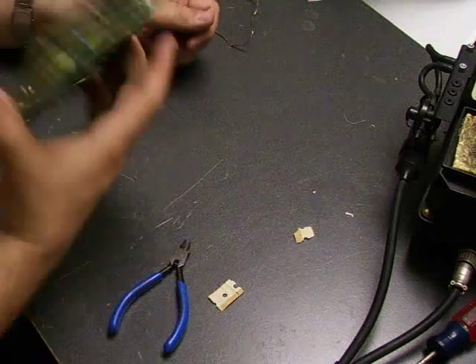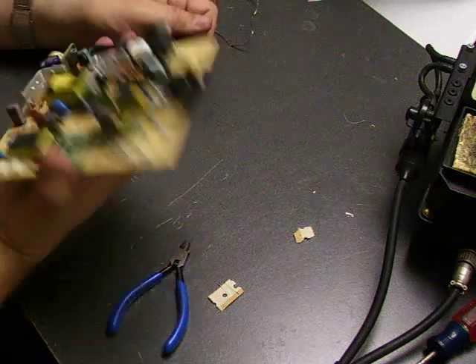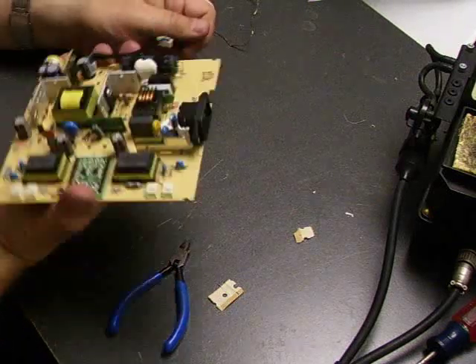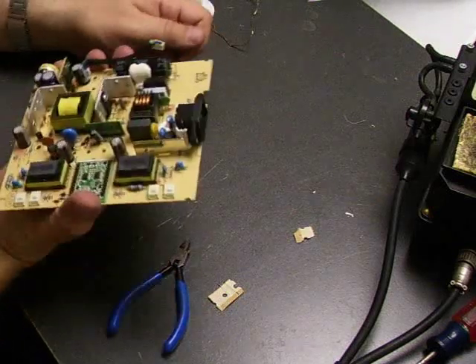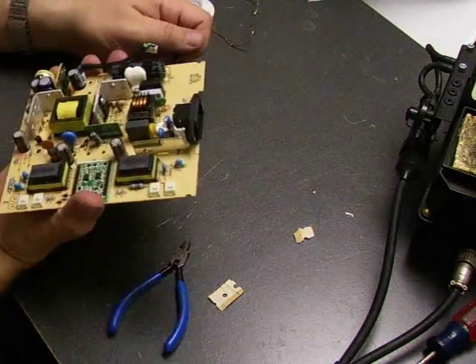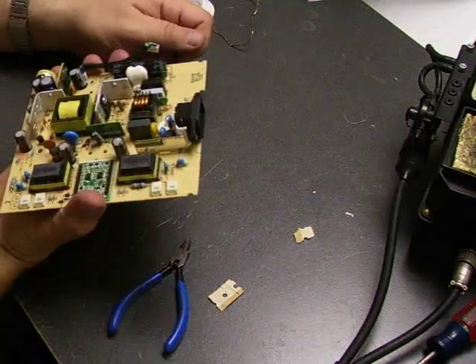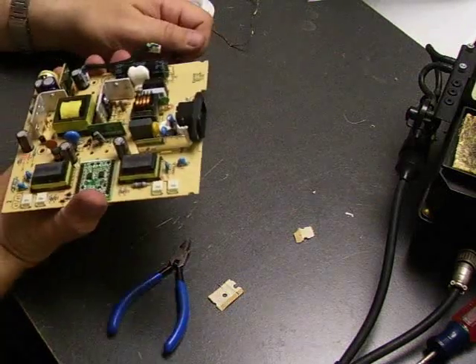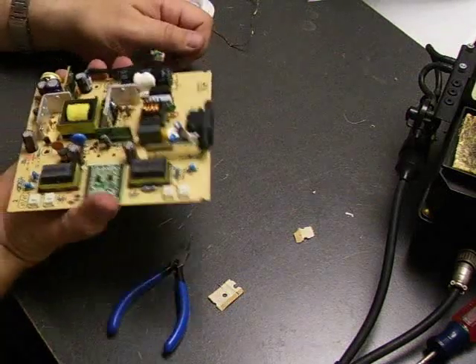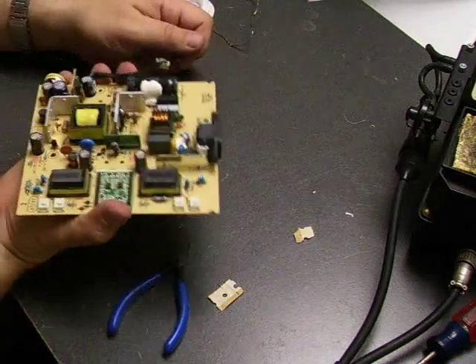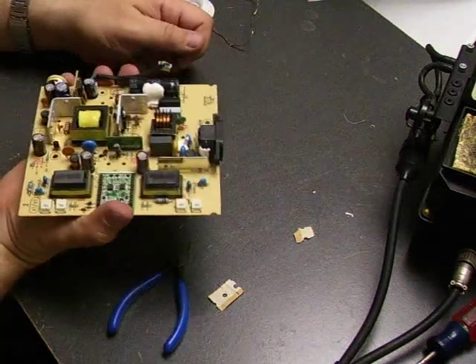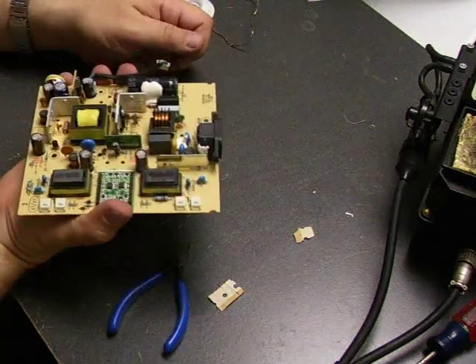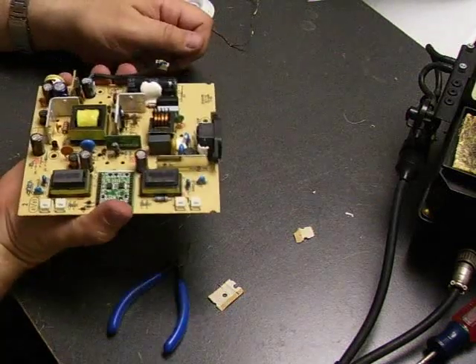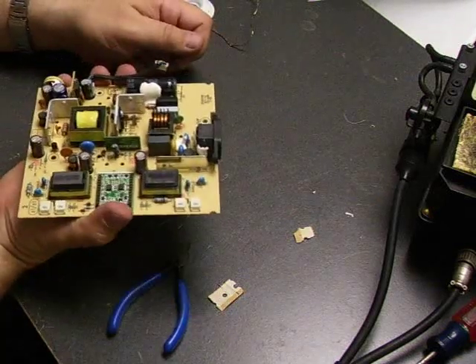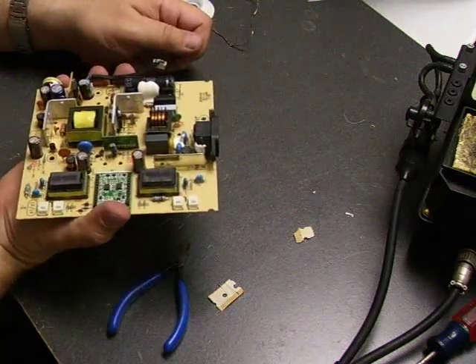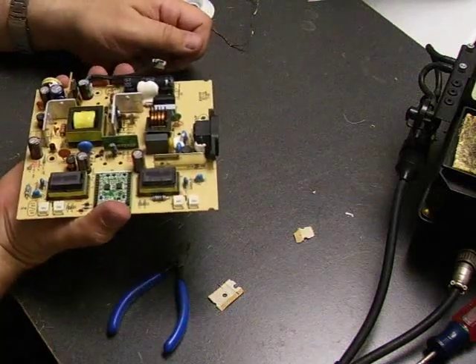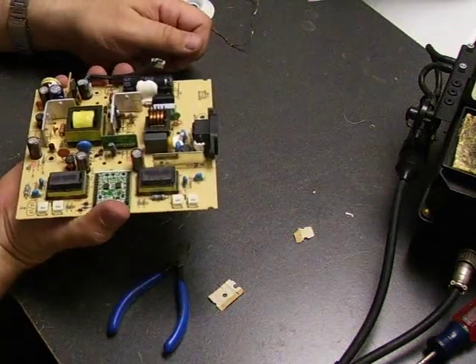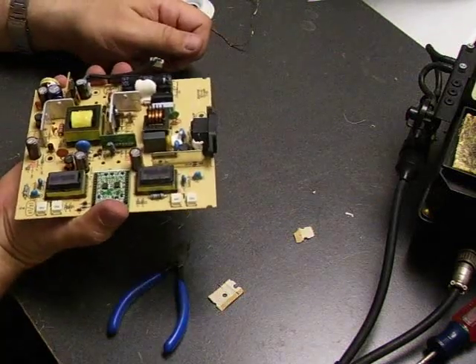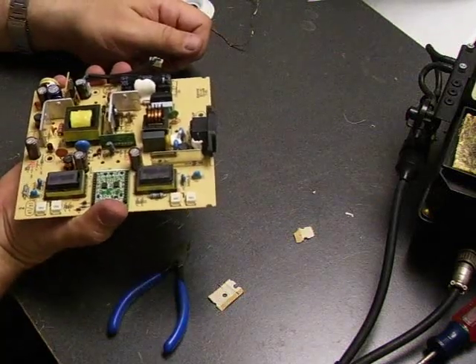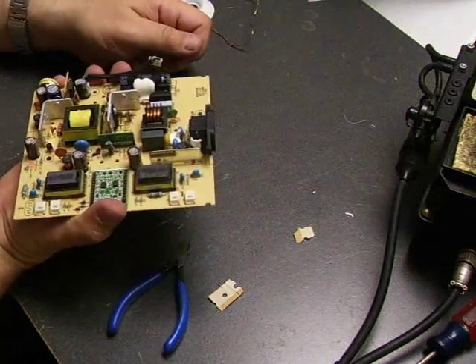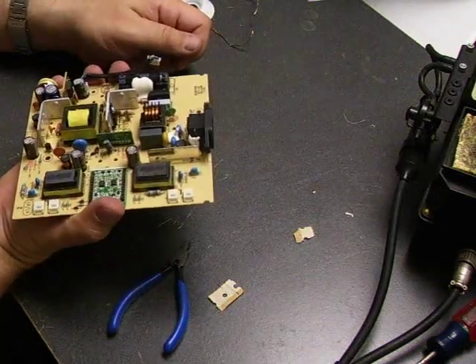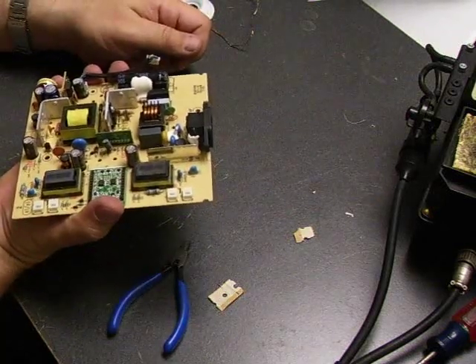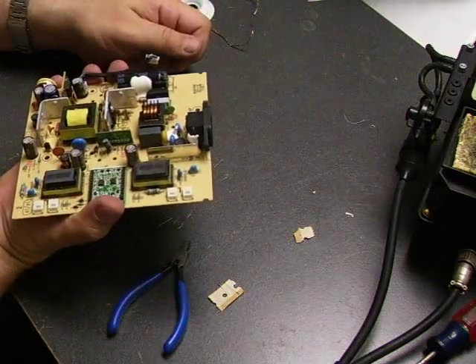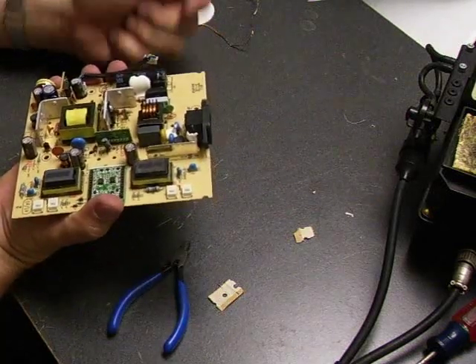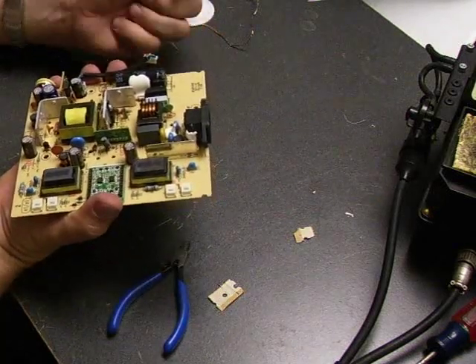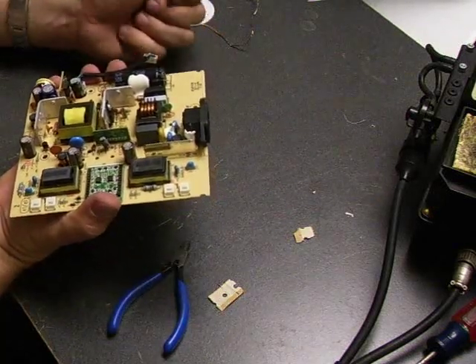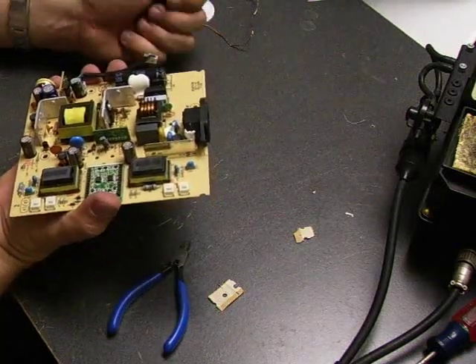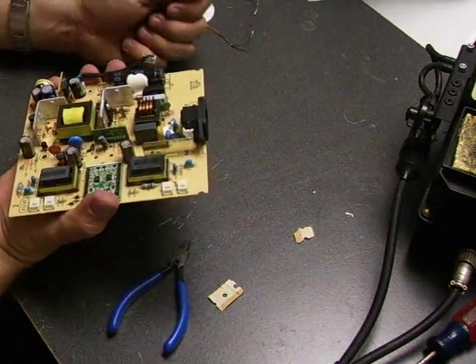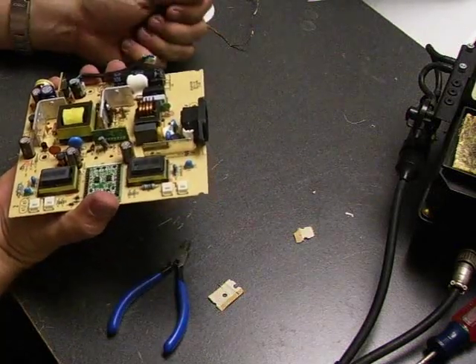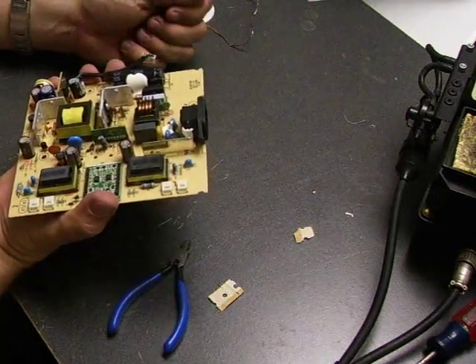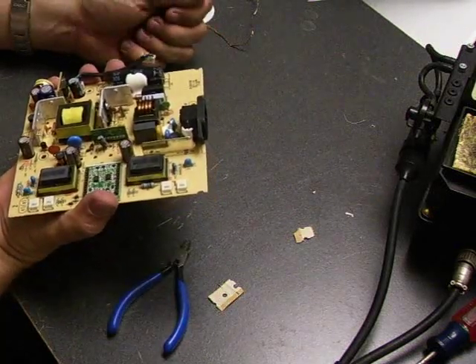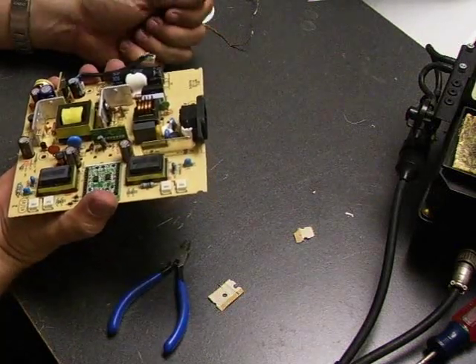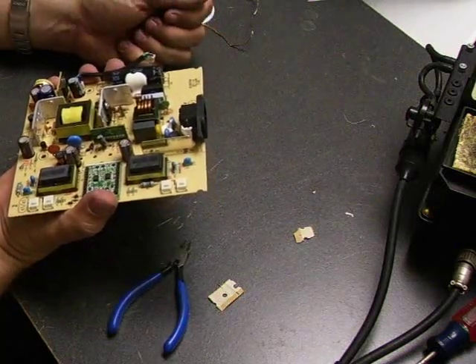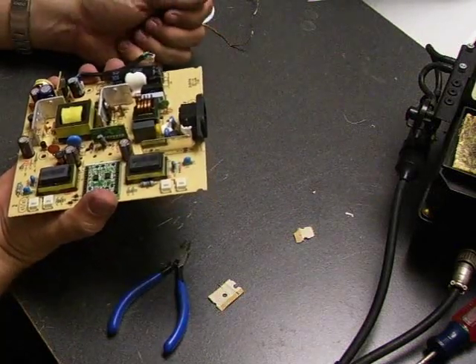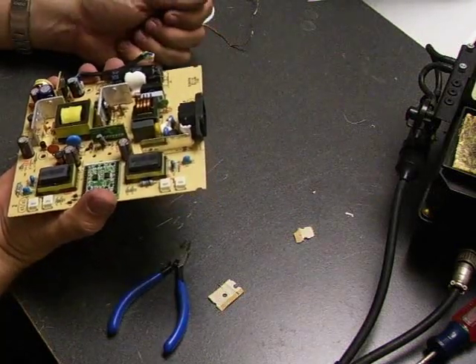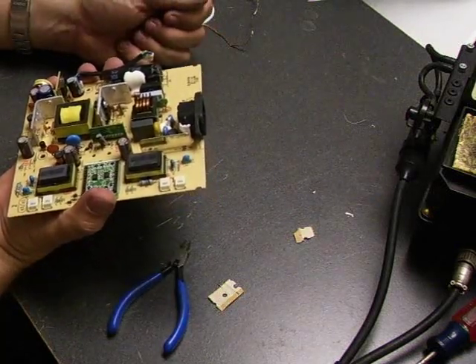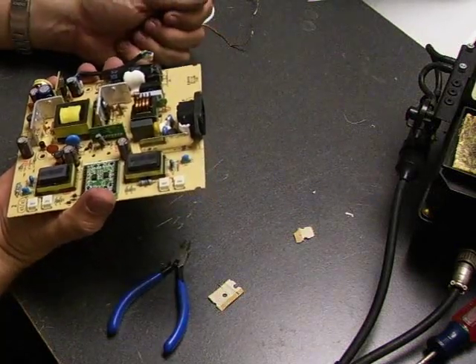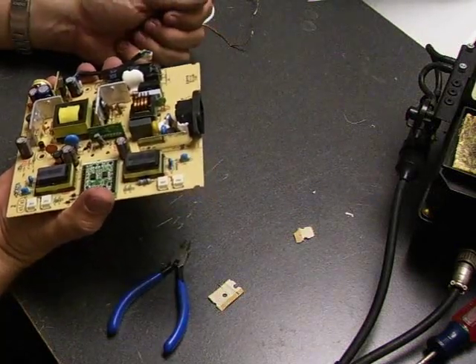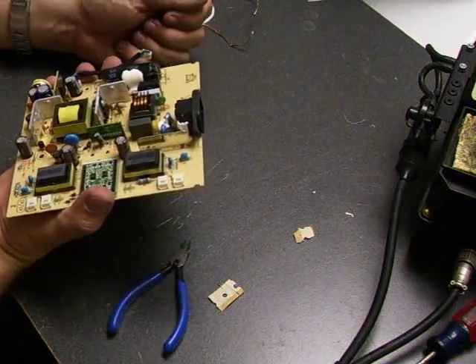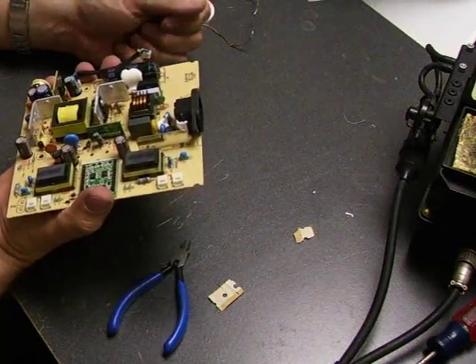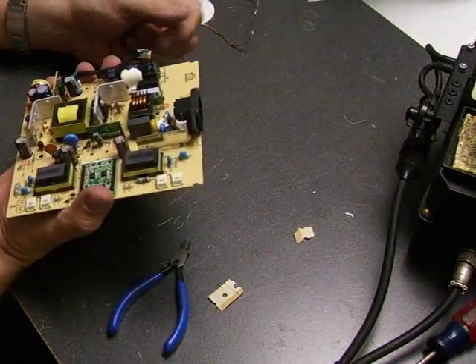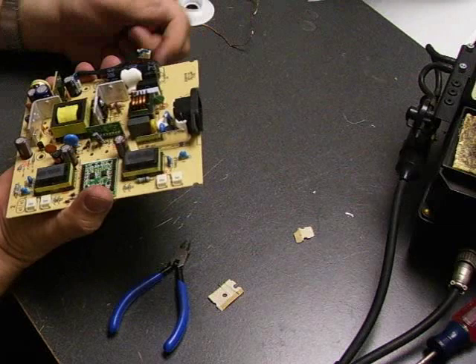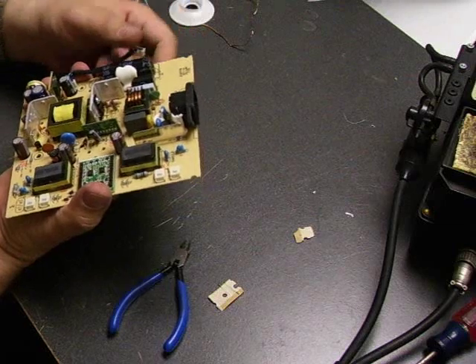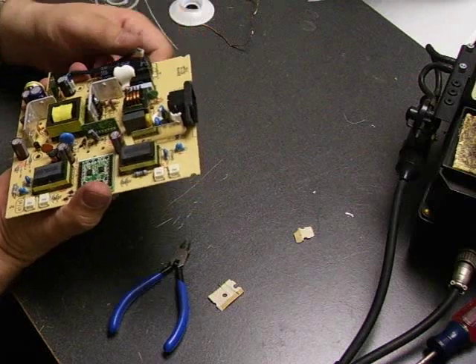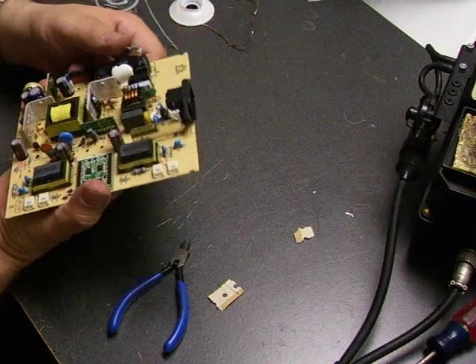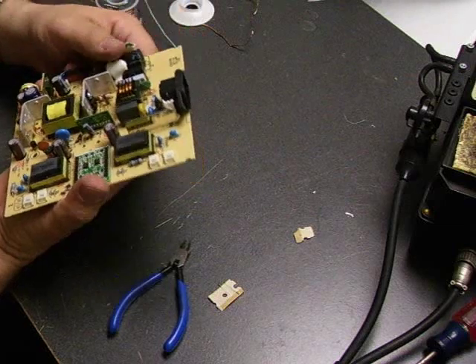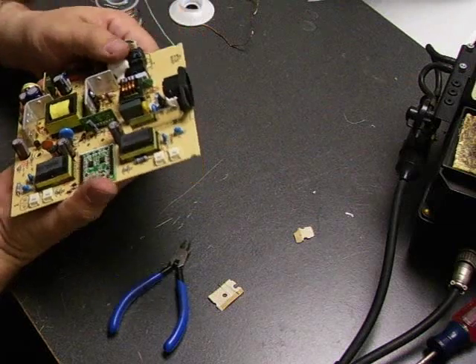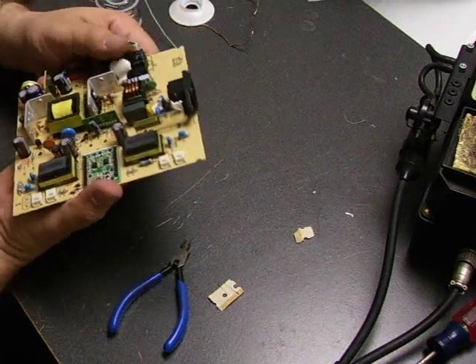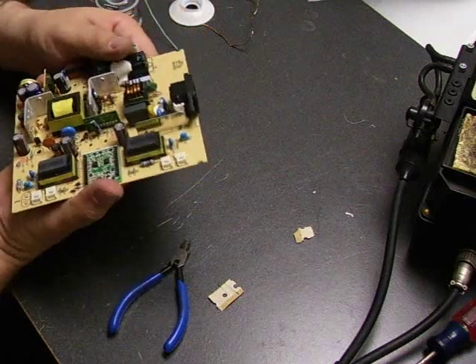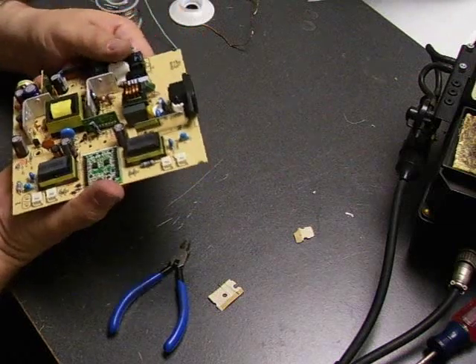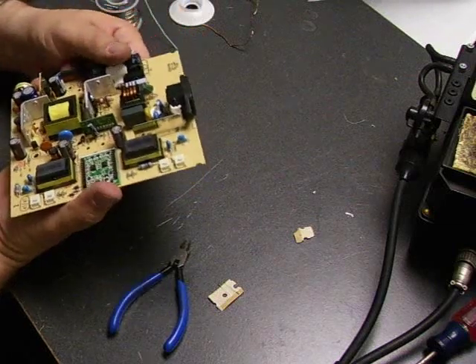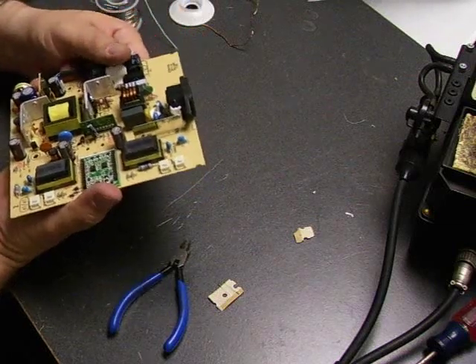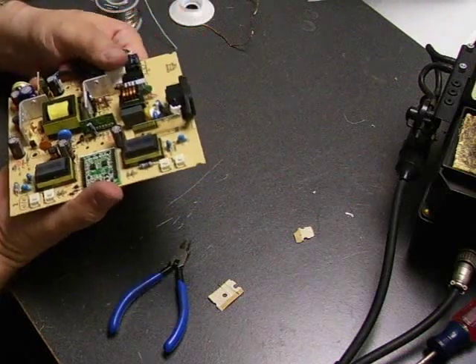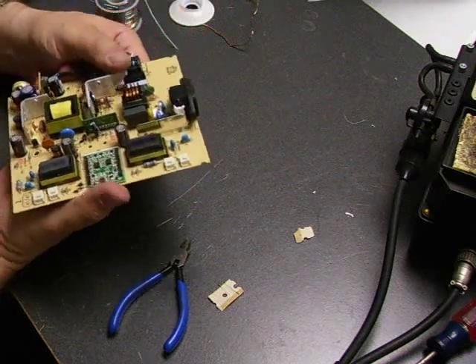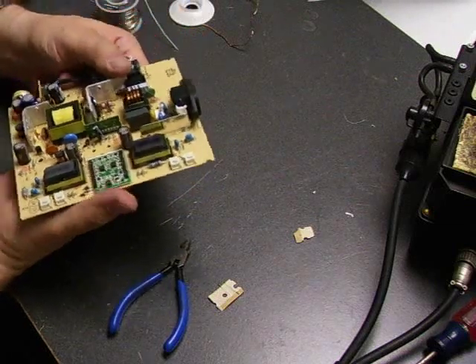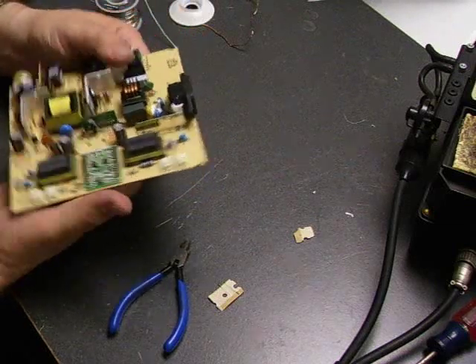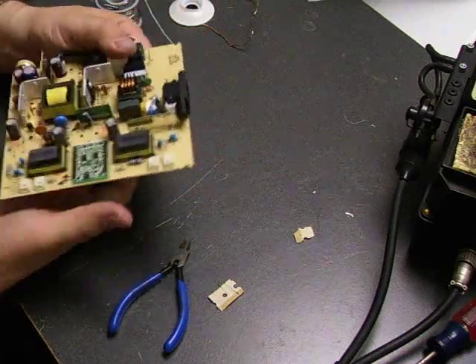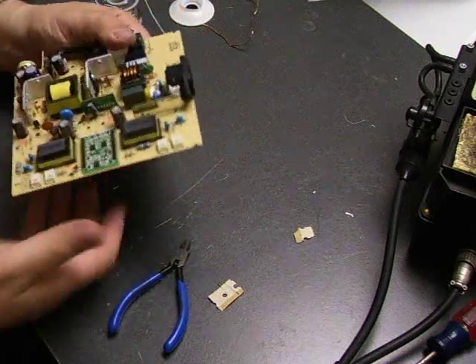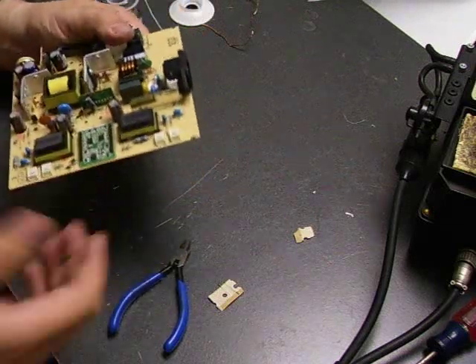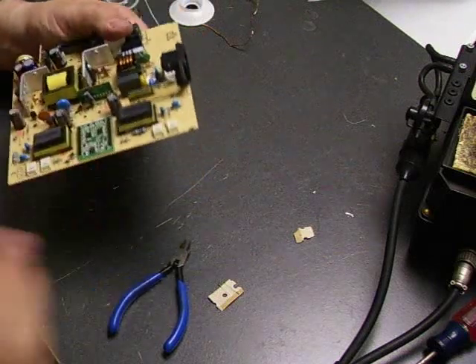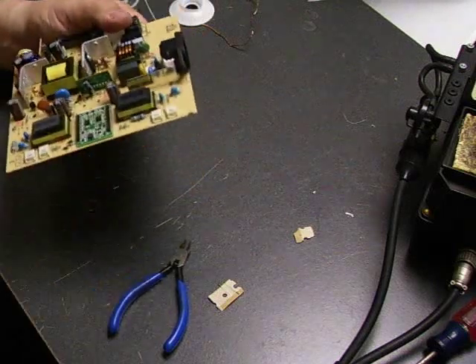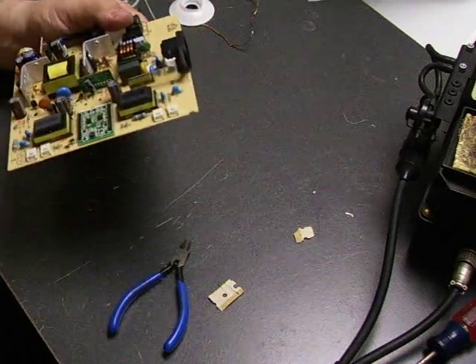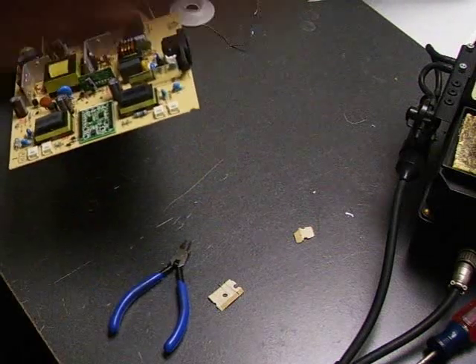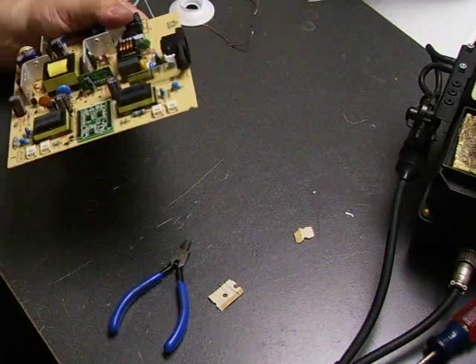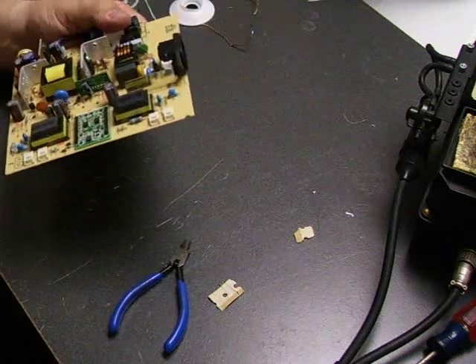And there we have it — the repaired power supply board. Let's take it back over to the monitor and plug it in to see if we did a good job repairing it.